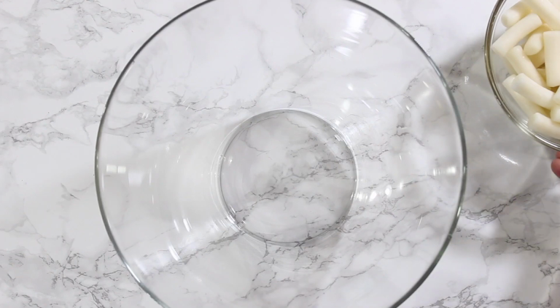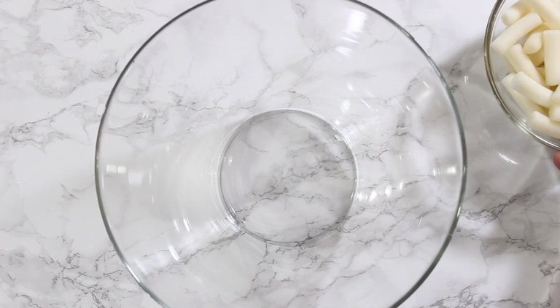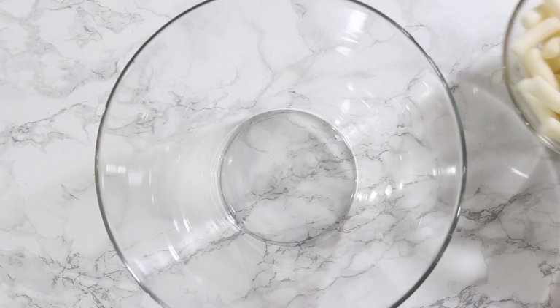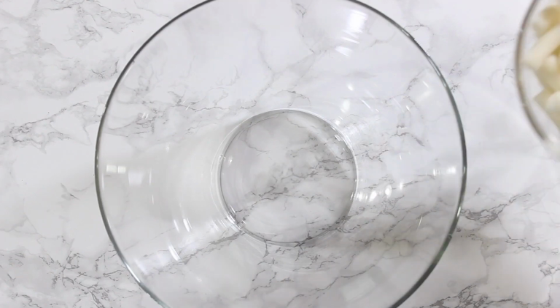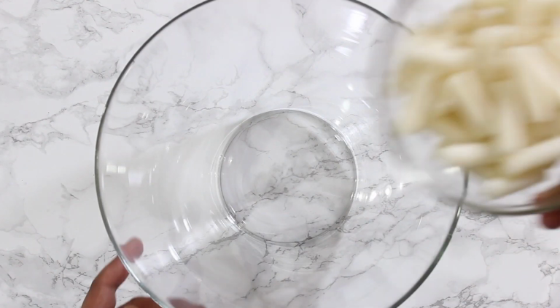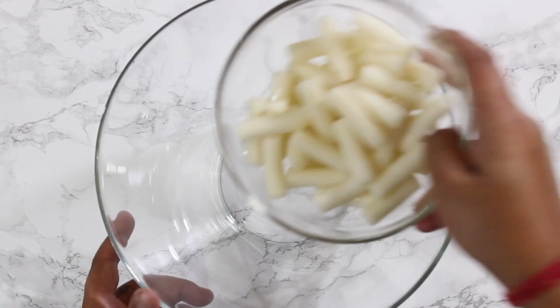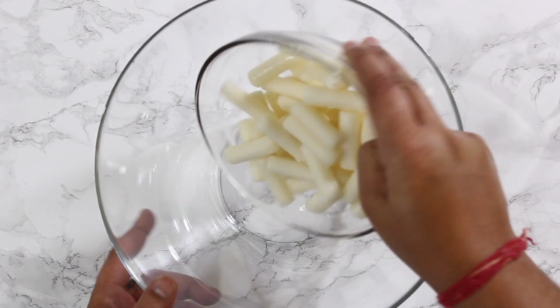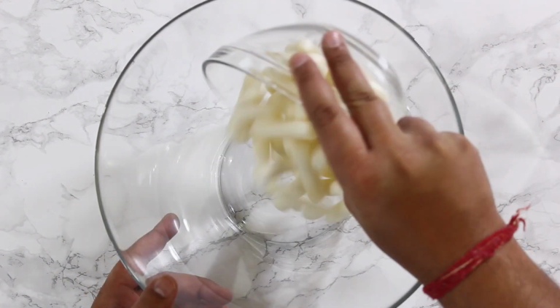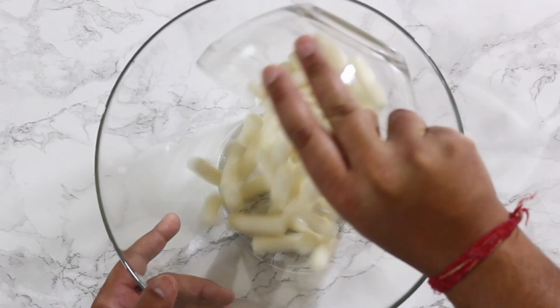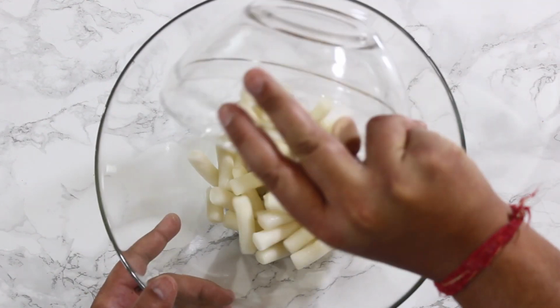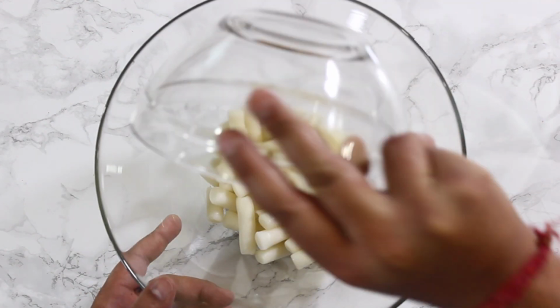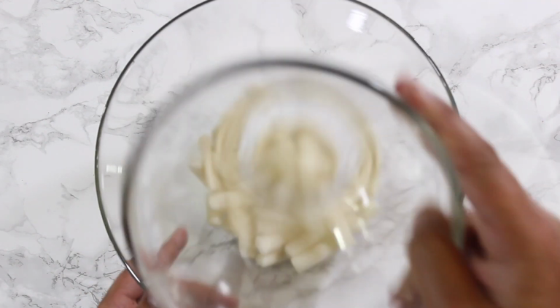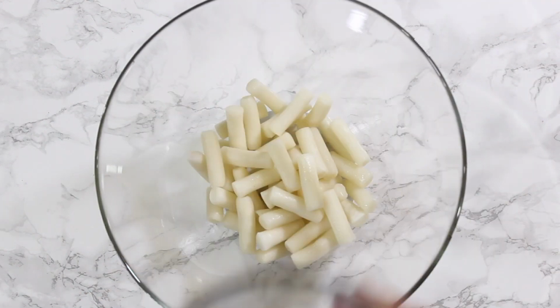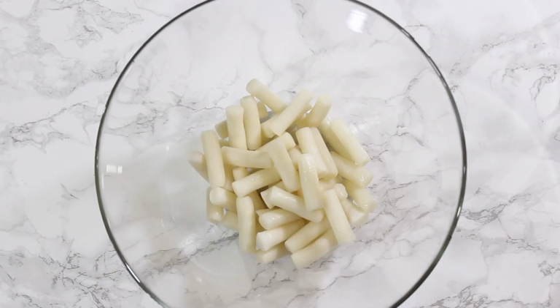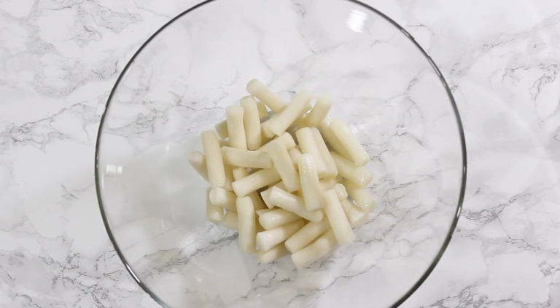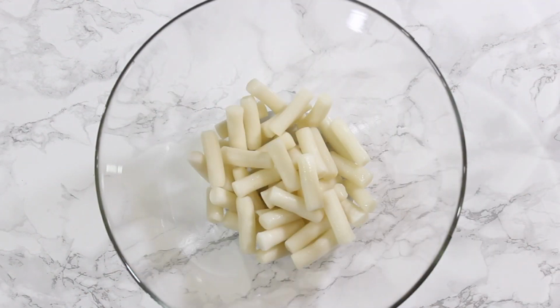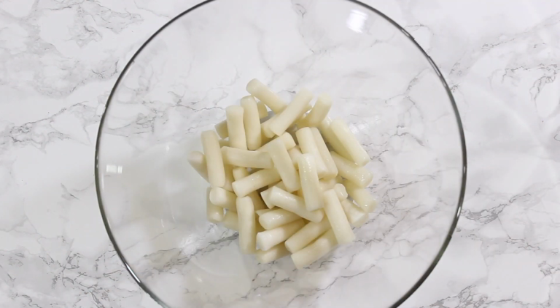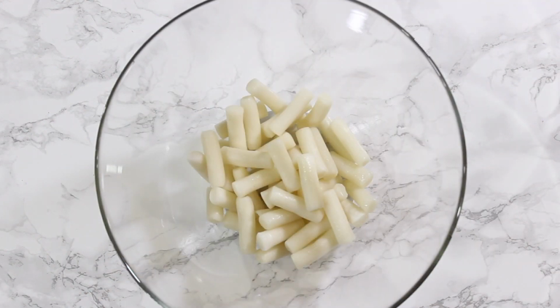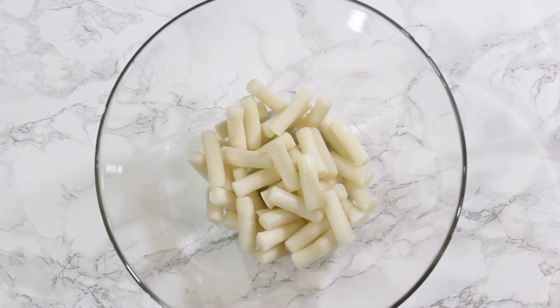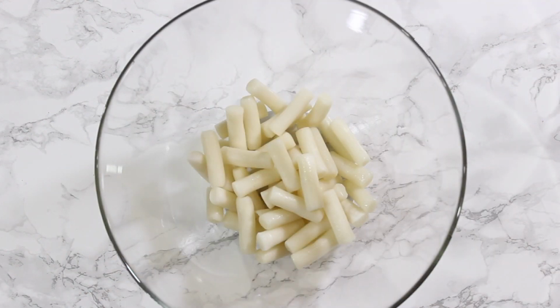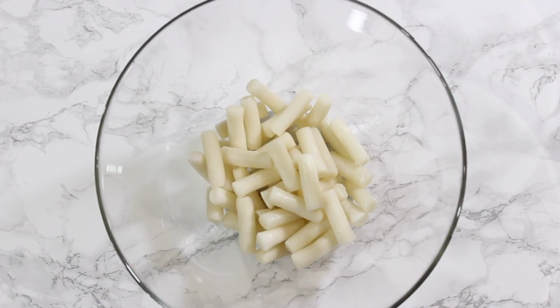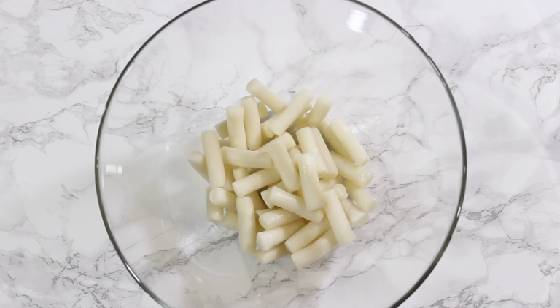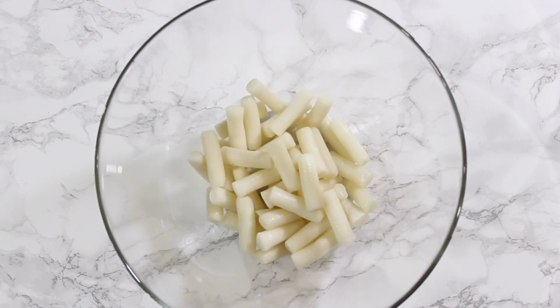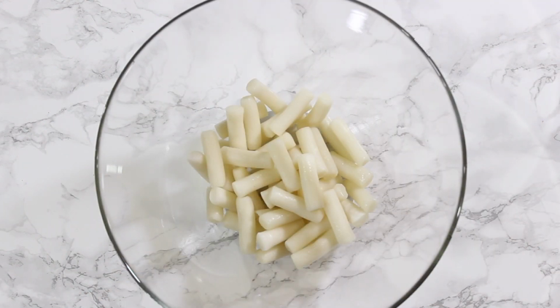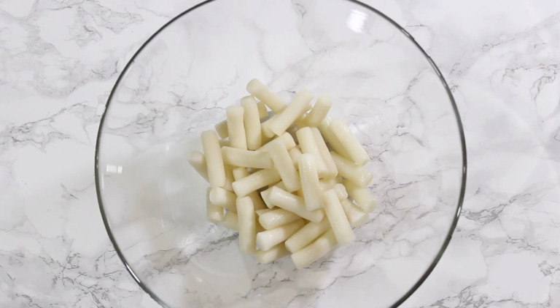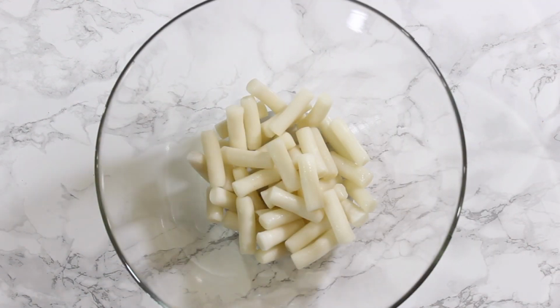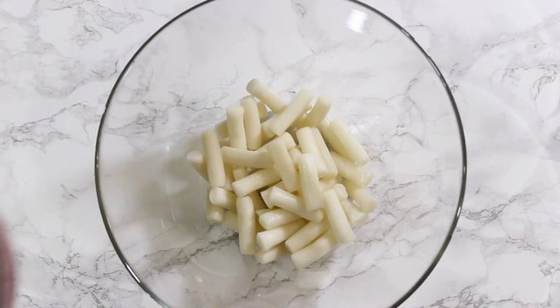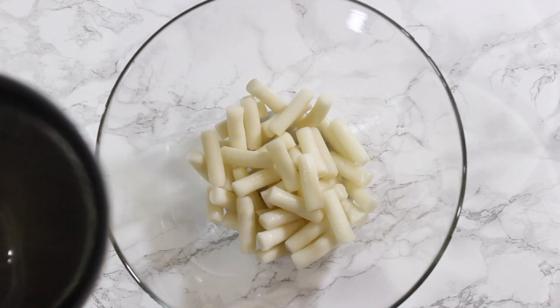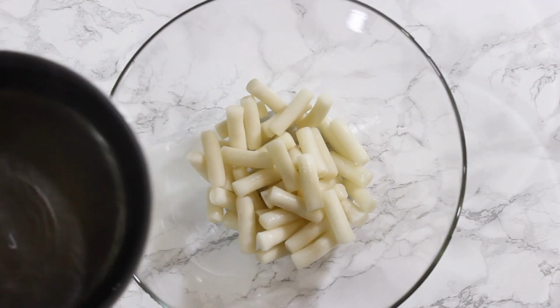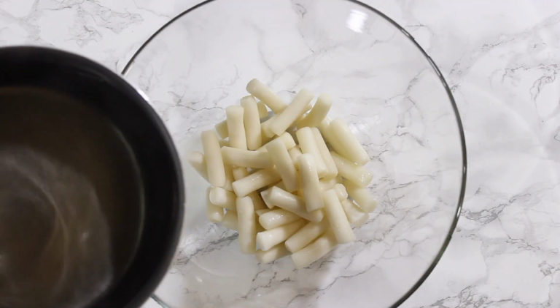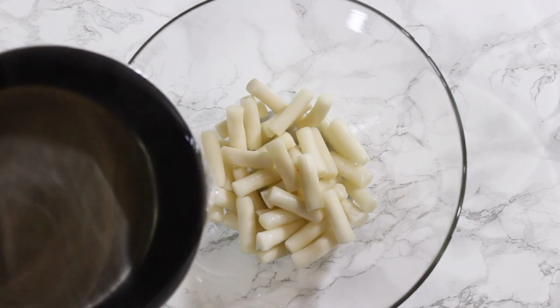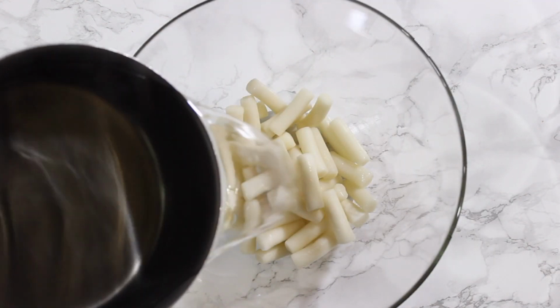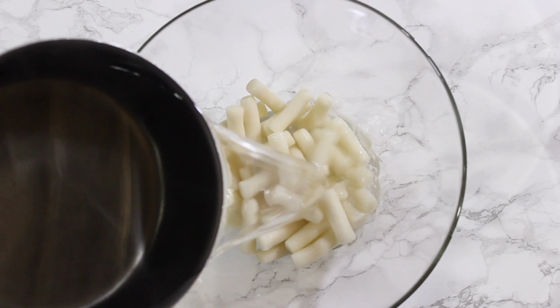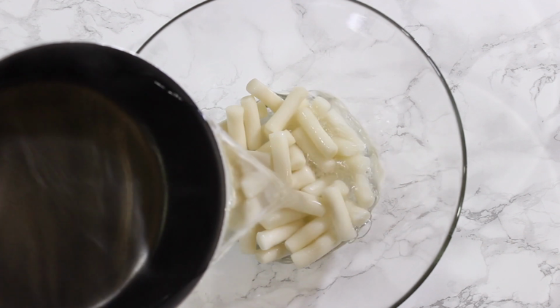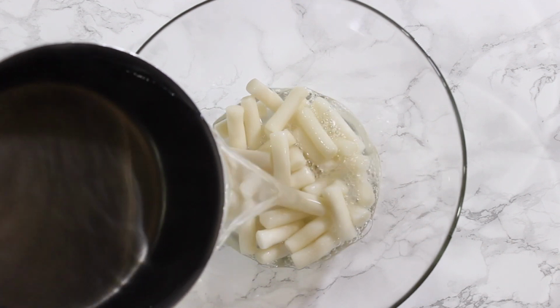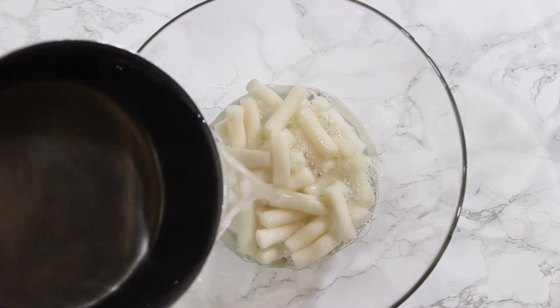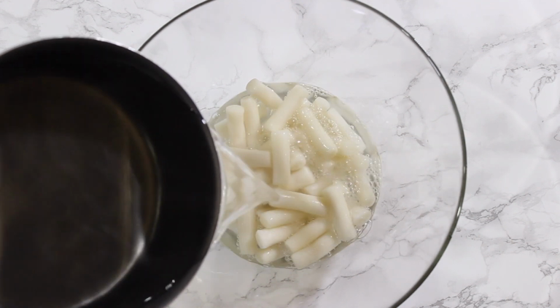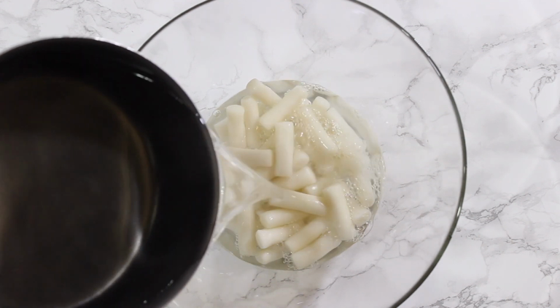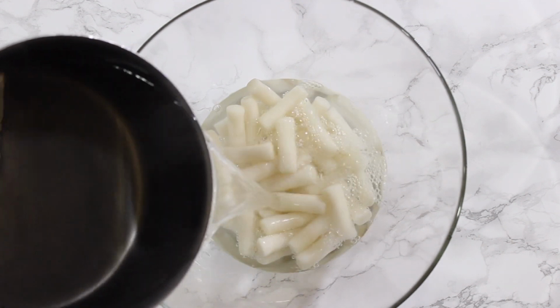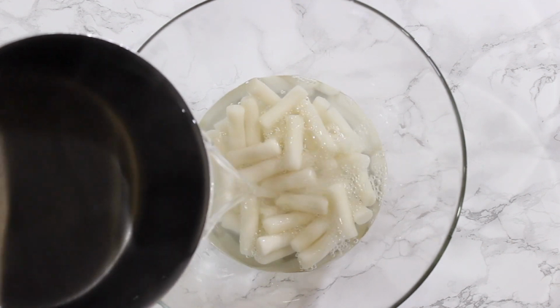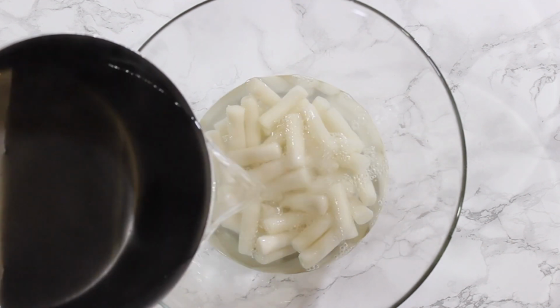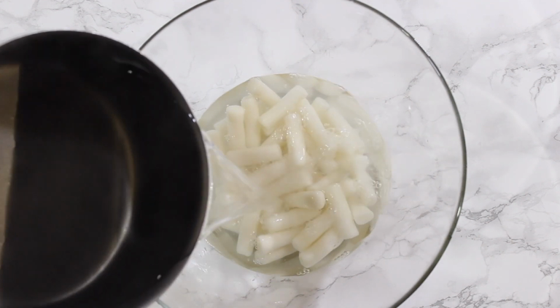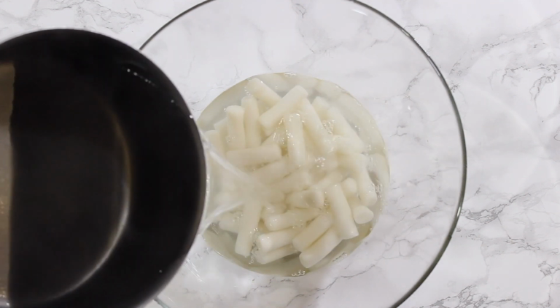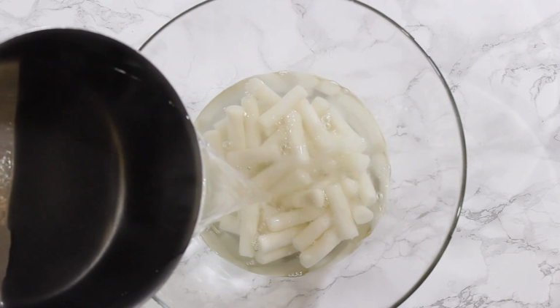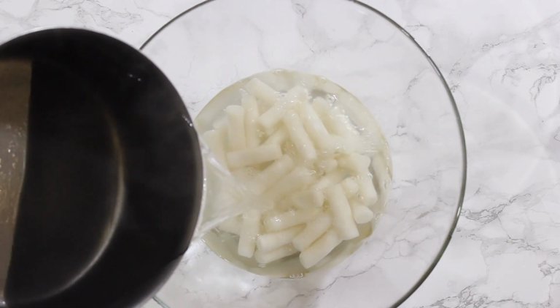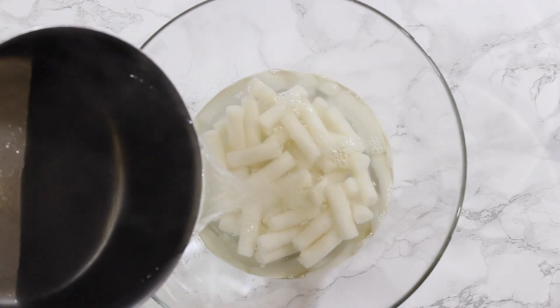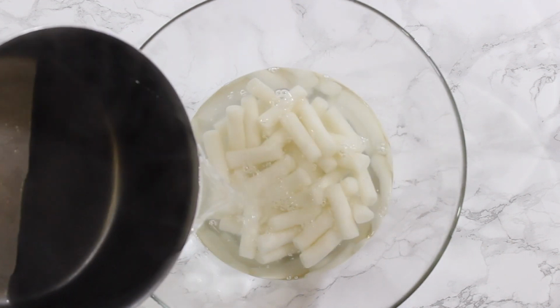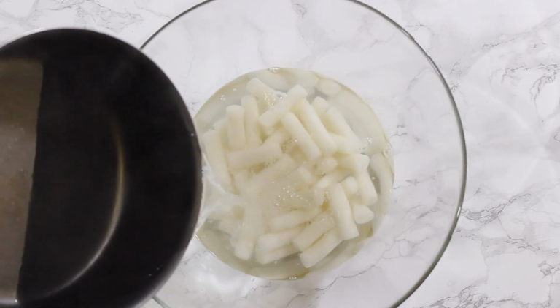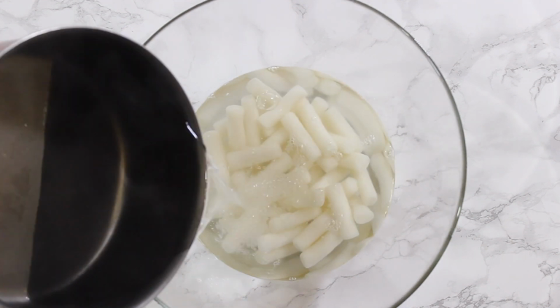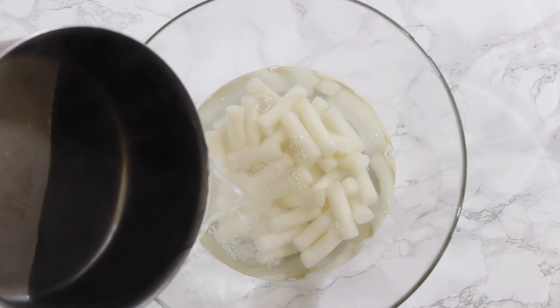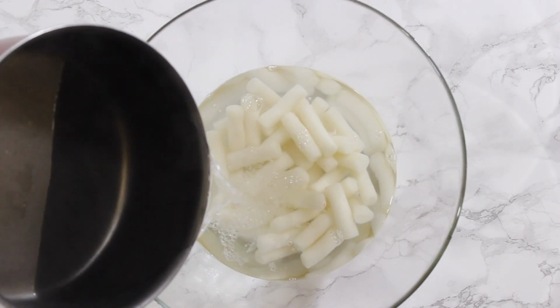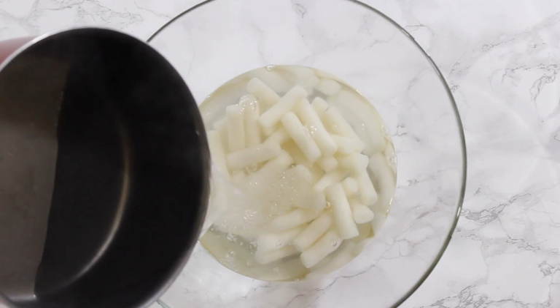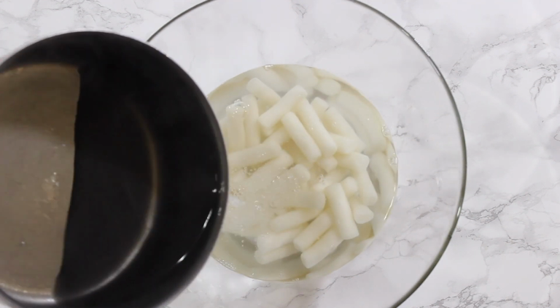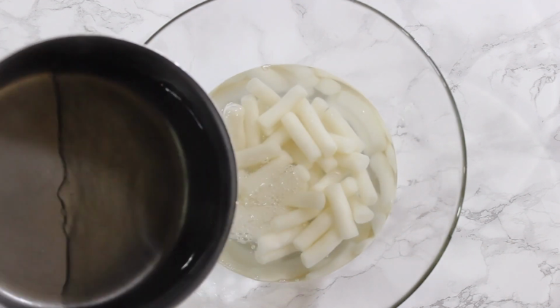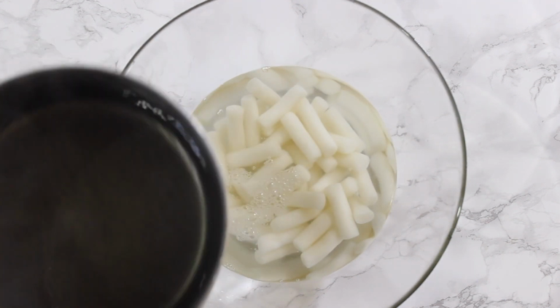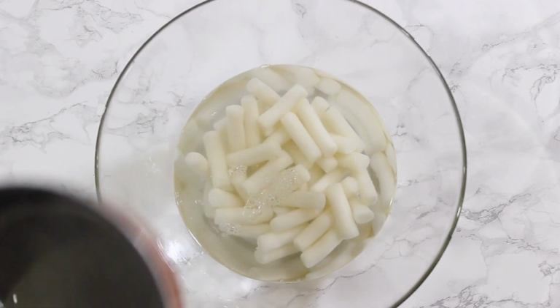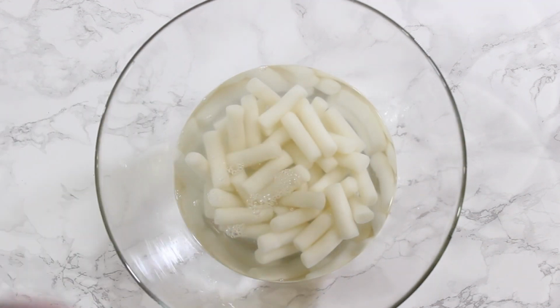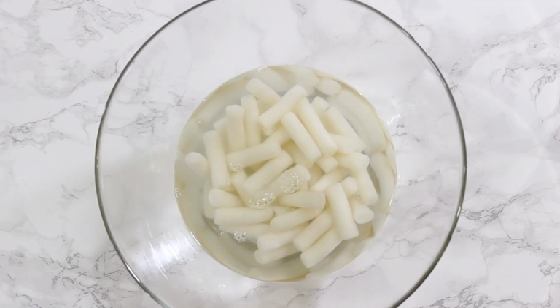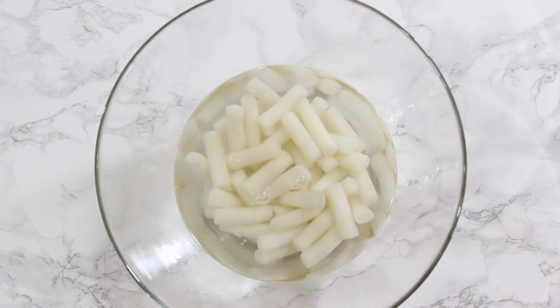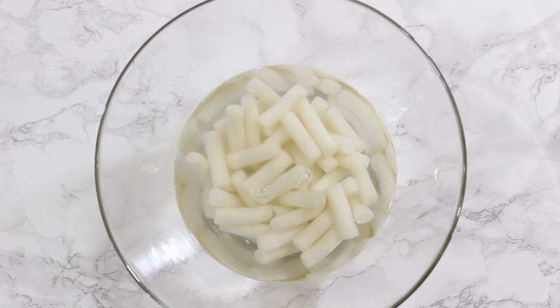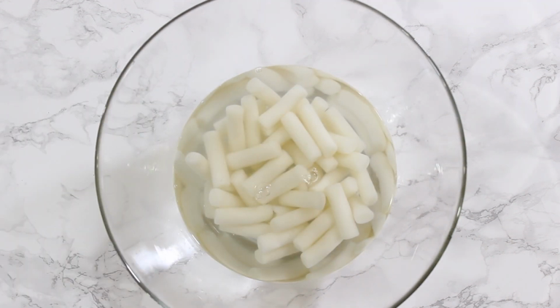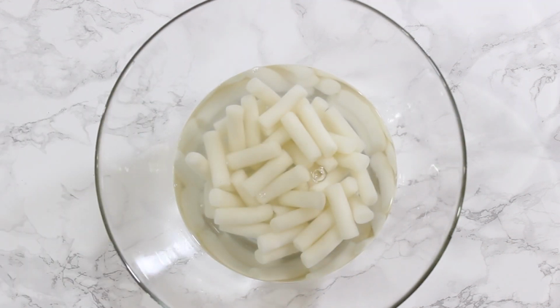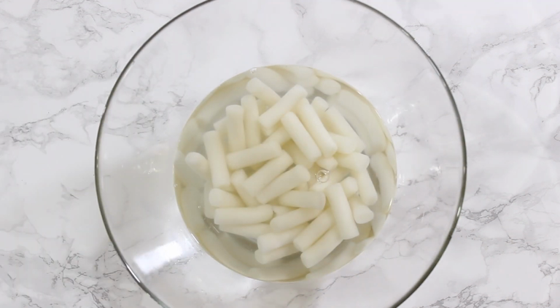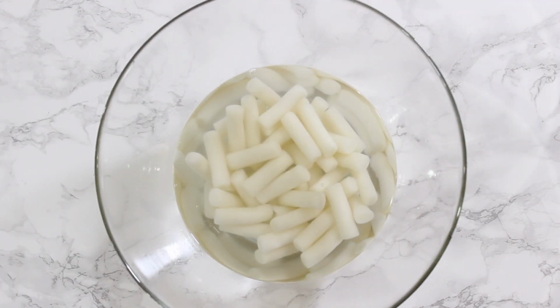First, place the tteok in a bowl and cover with hot water — not necessarily boiling, but almost. Let it soak for about 10 minutes so they can soften up.